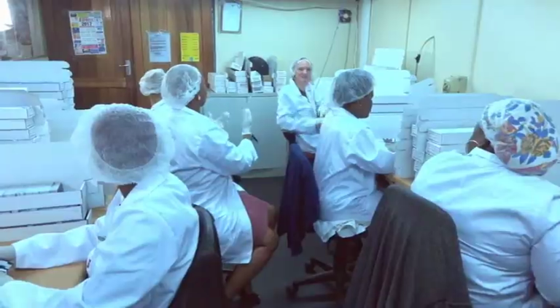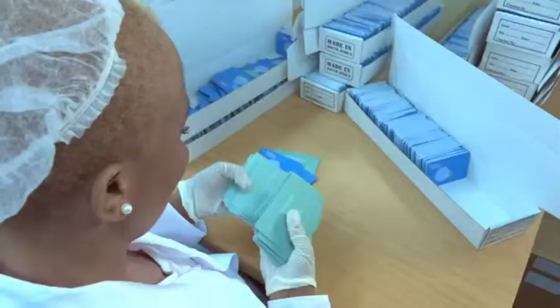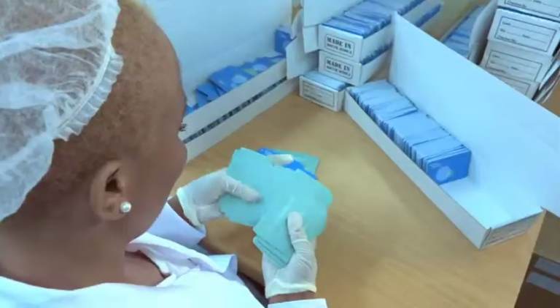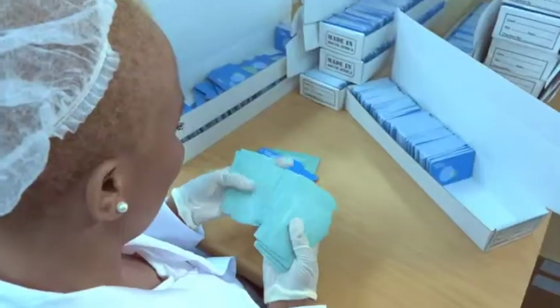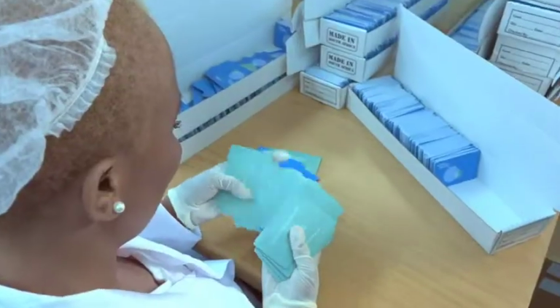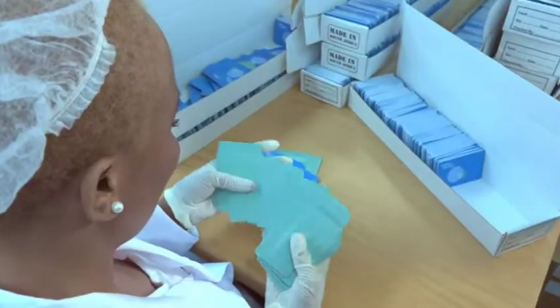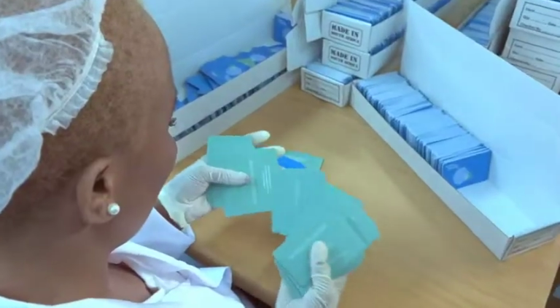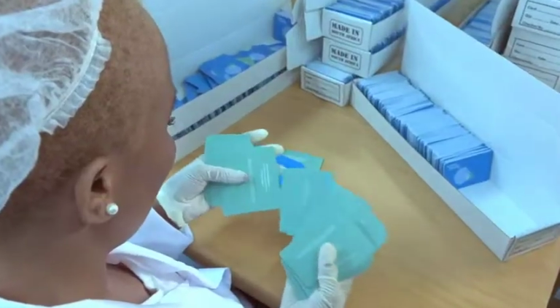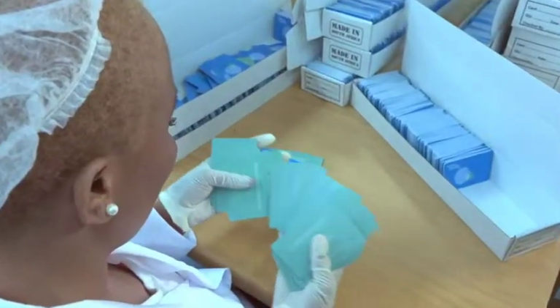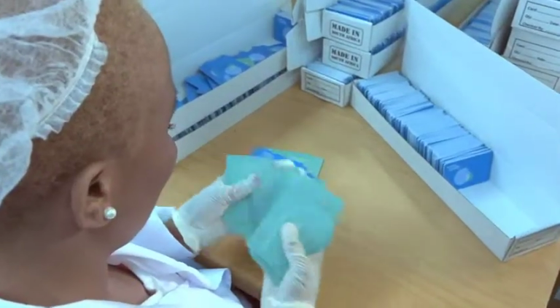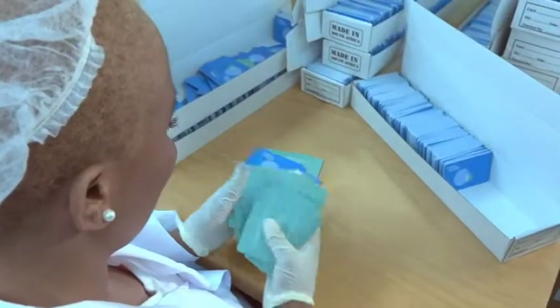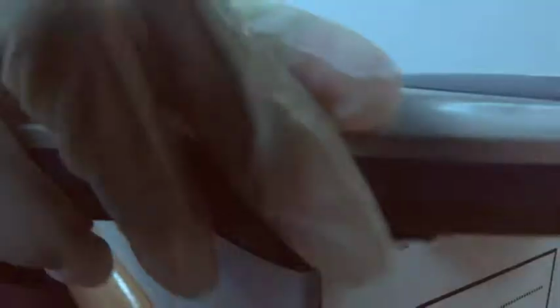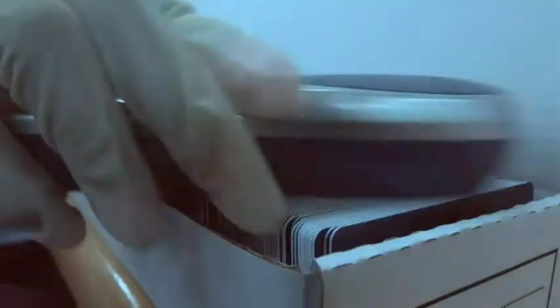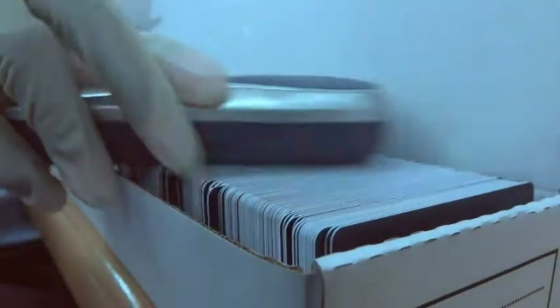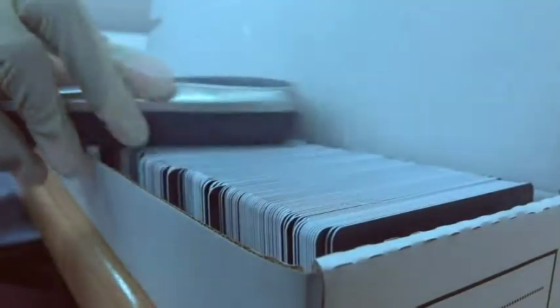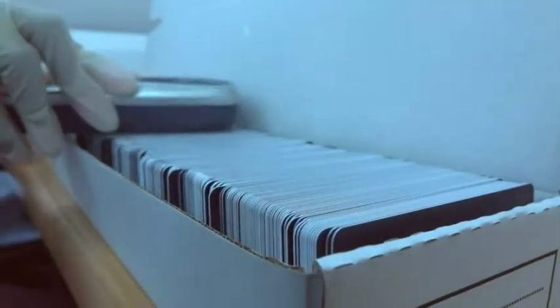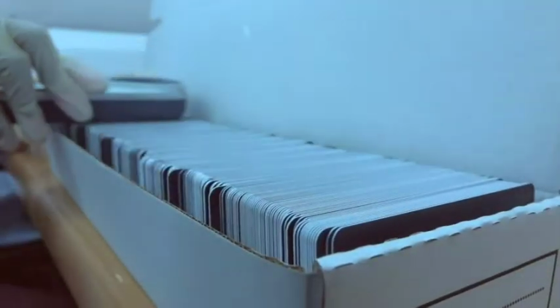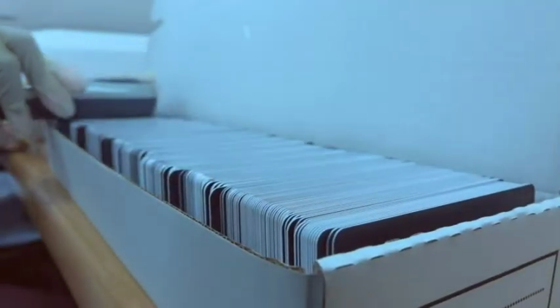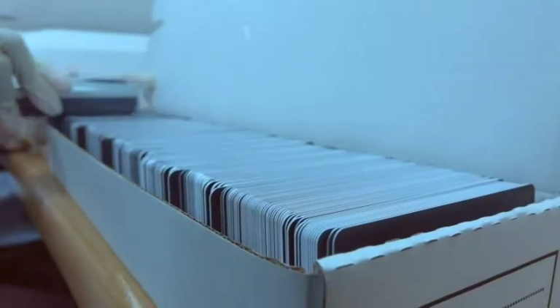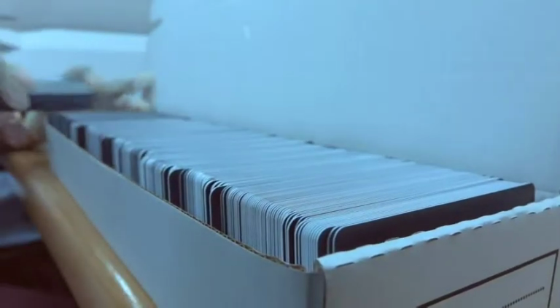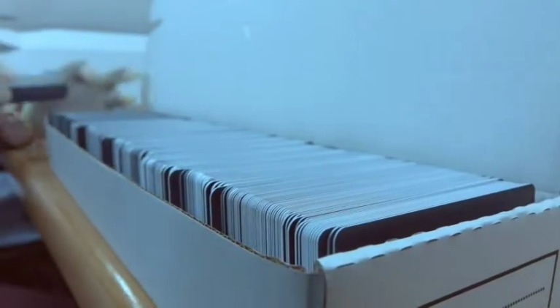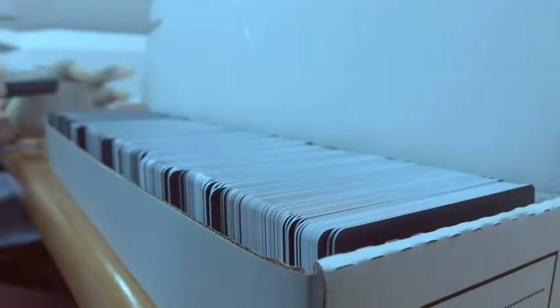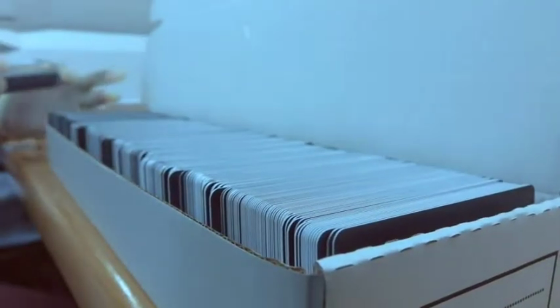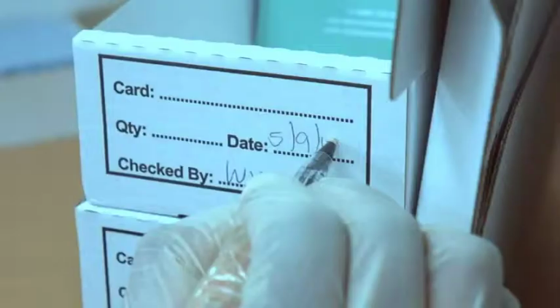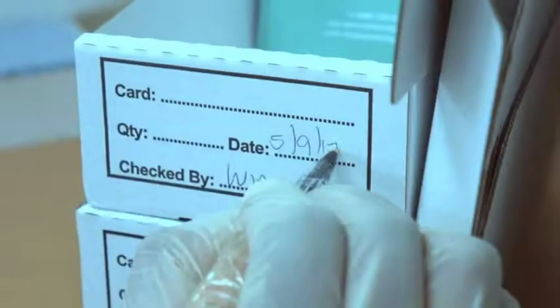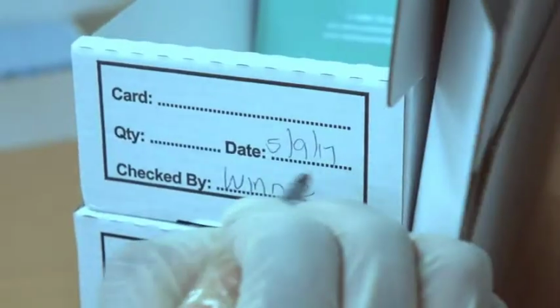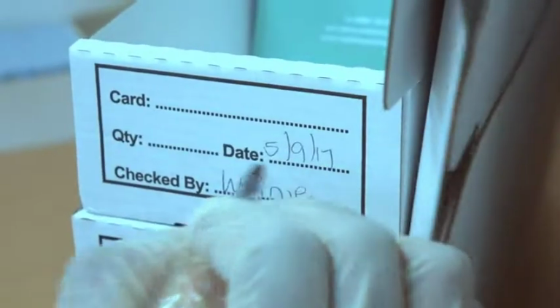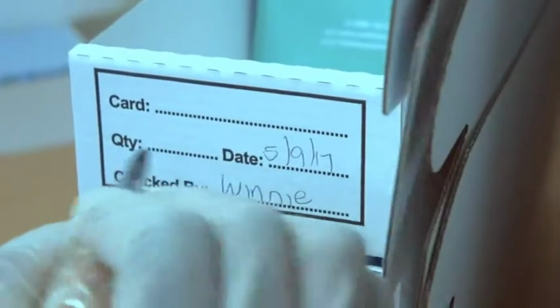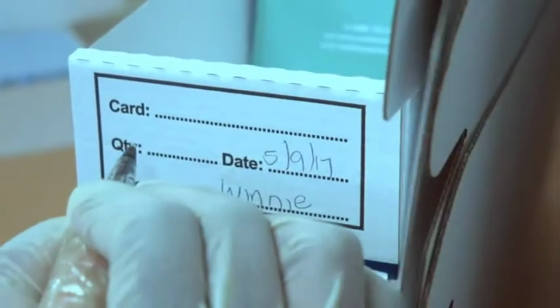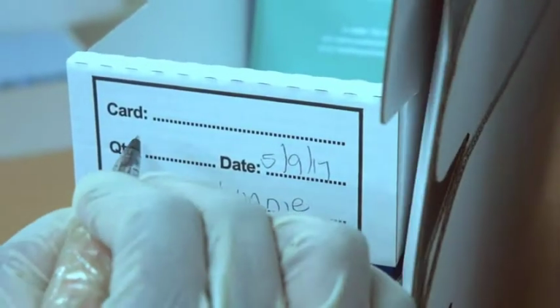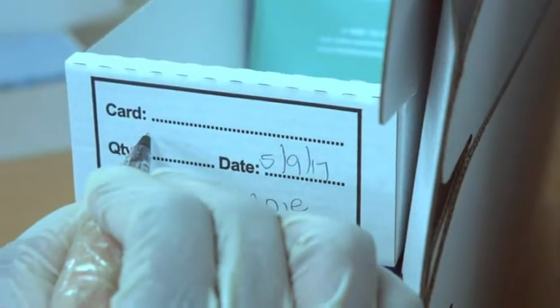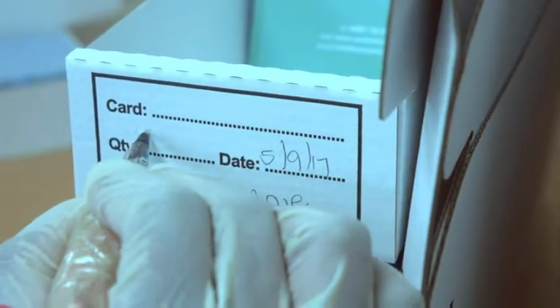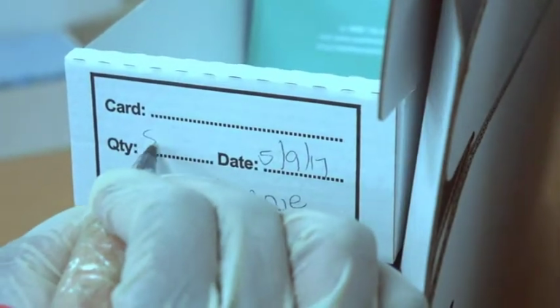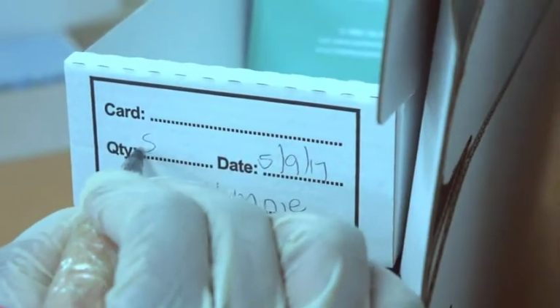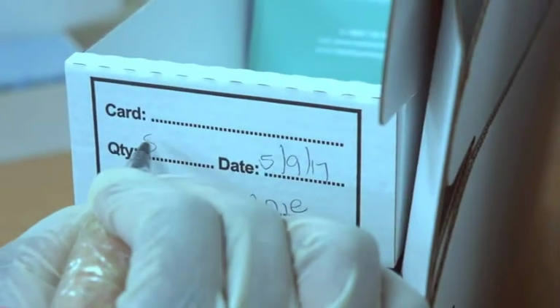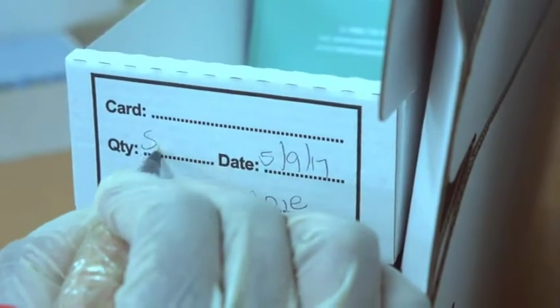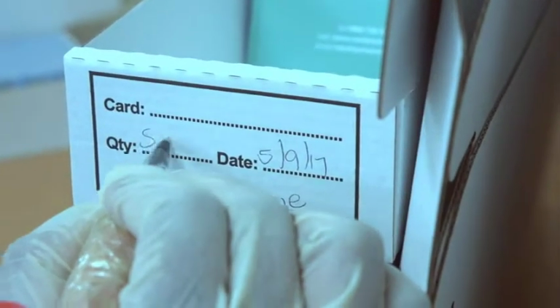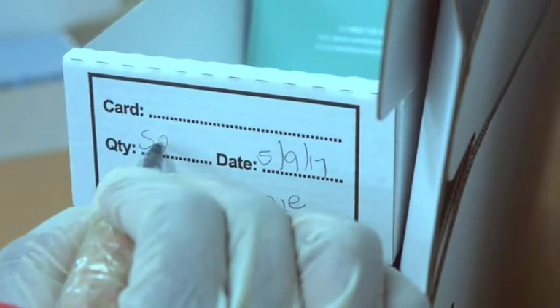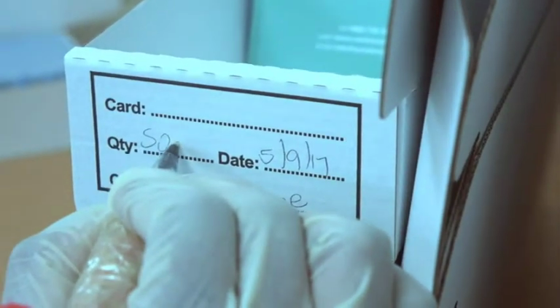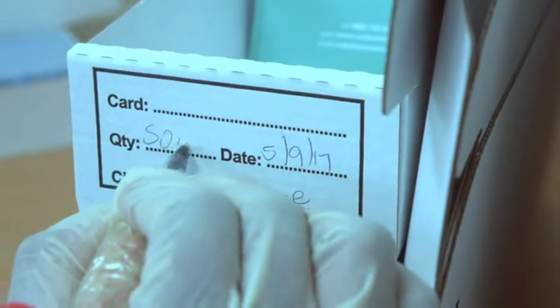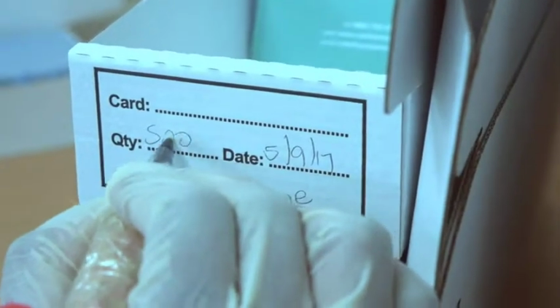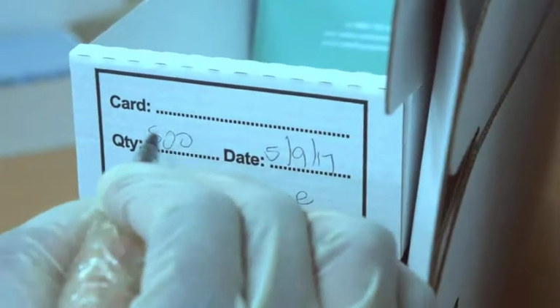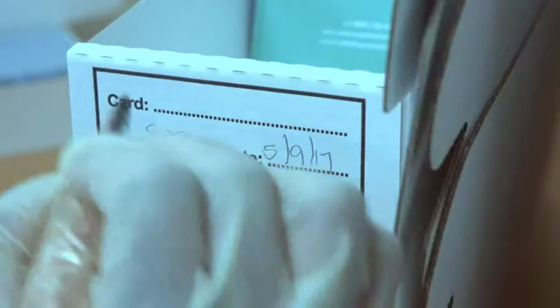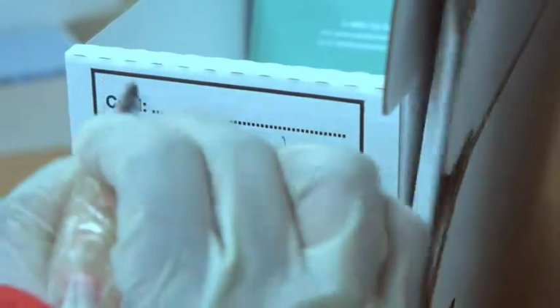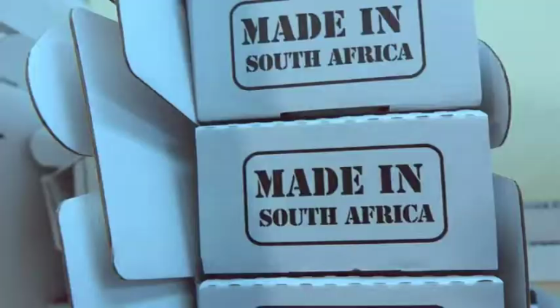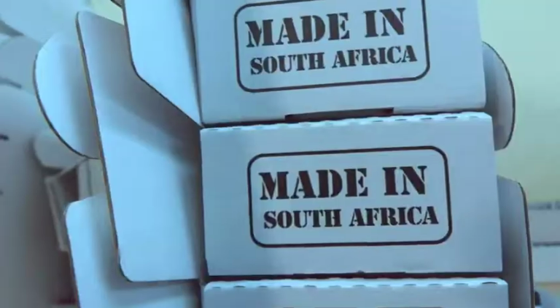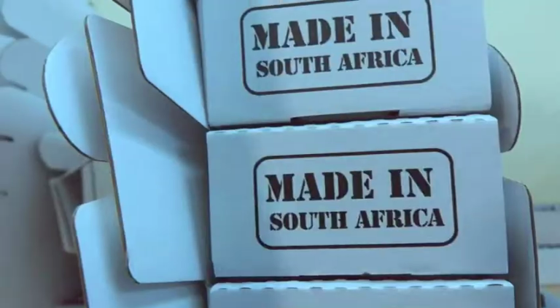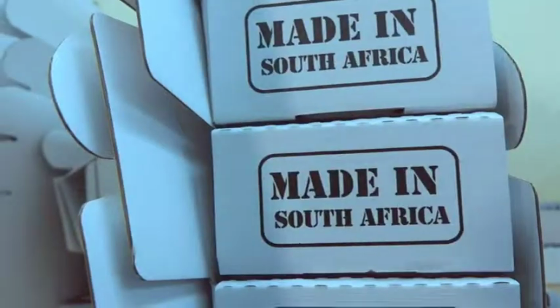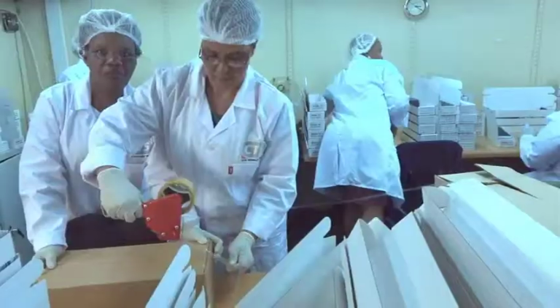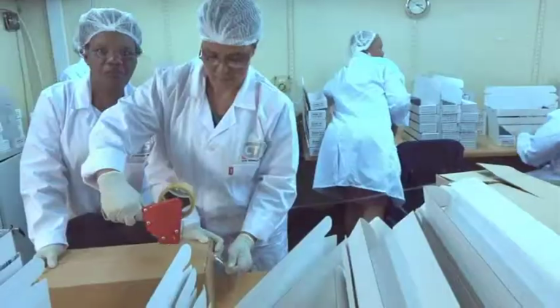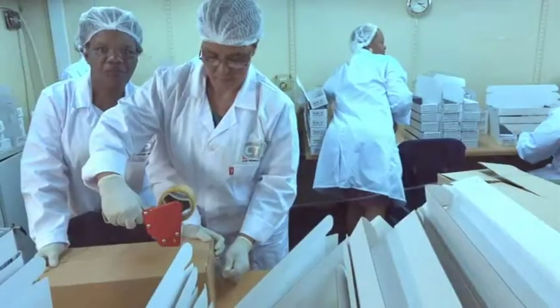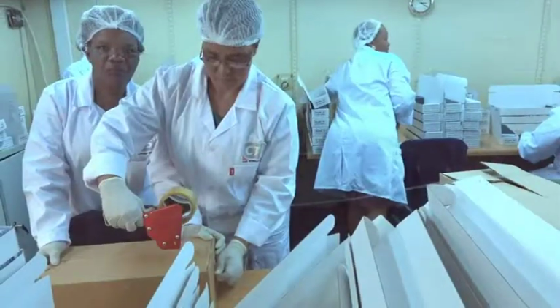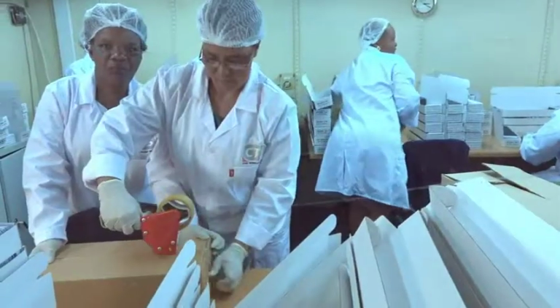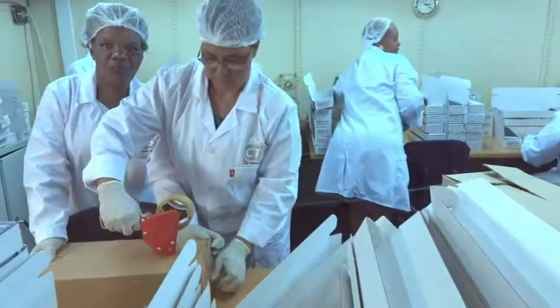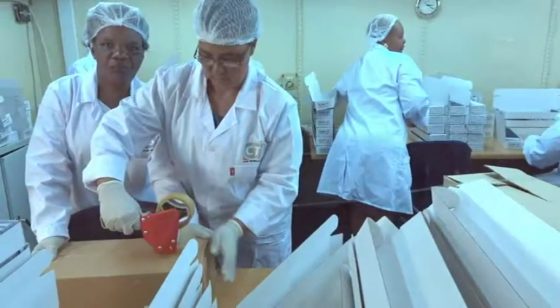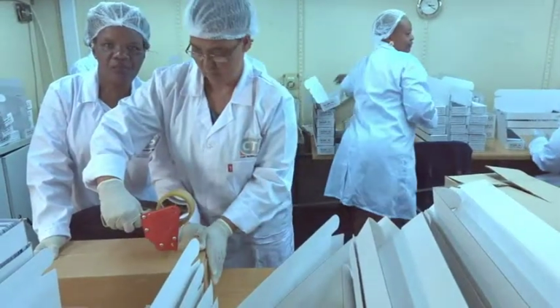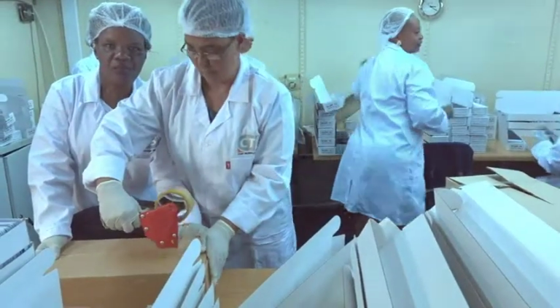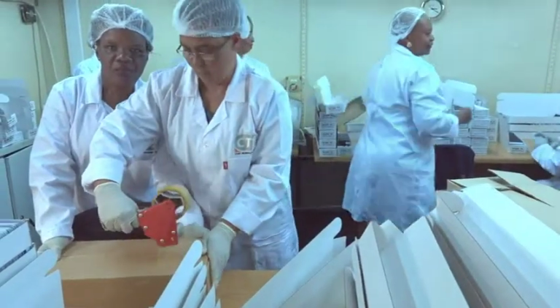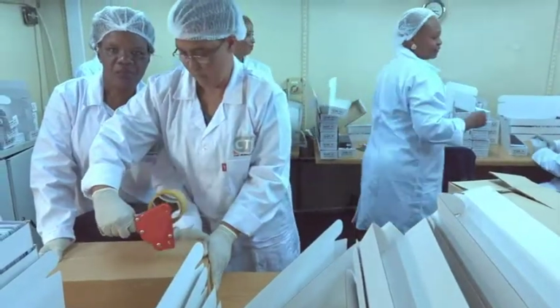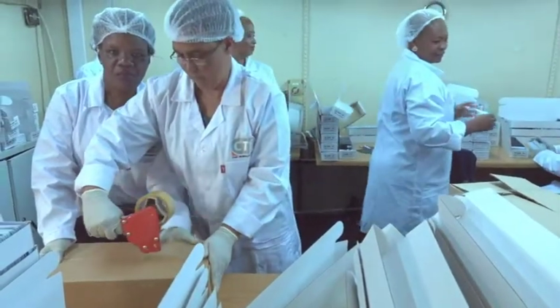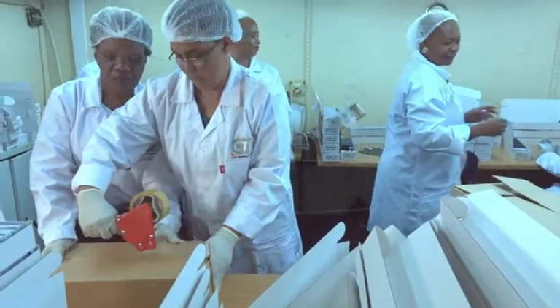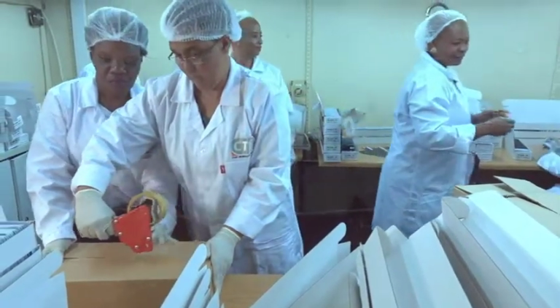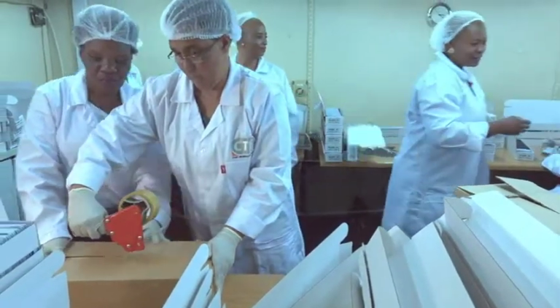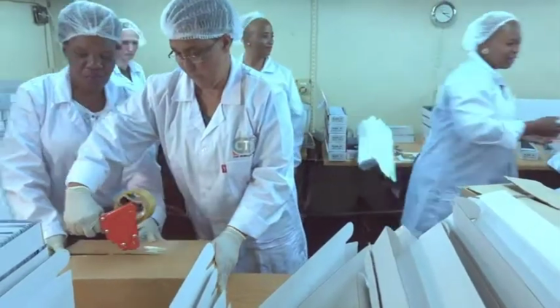After inspection, the cards are boxed, sealed and ready to be delivered to the next process. The boxes are made in South Africa.